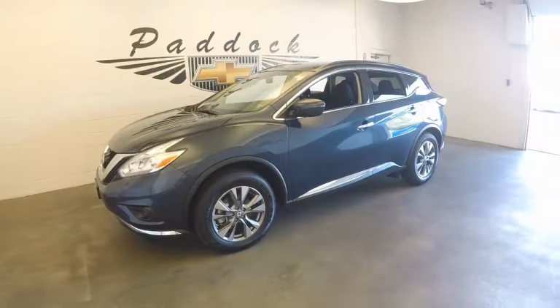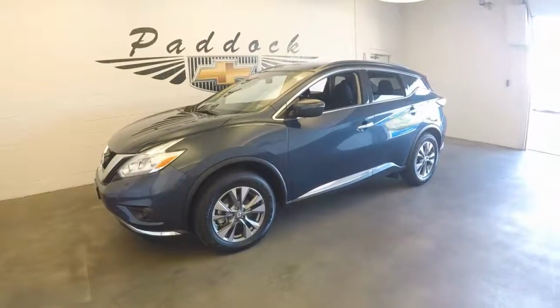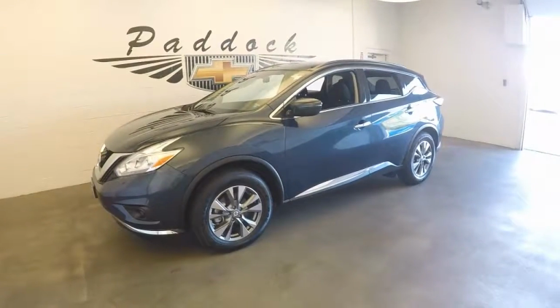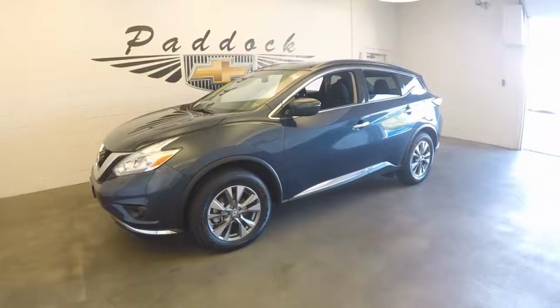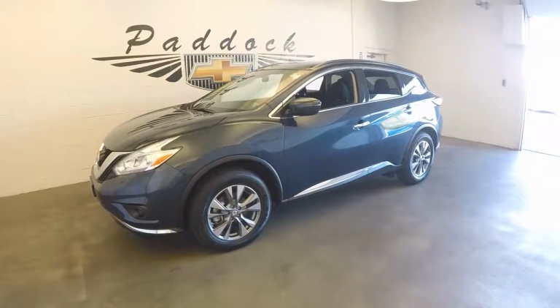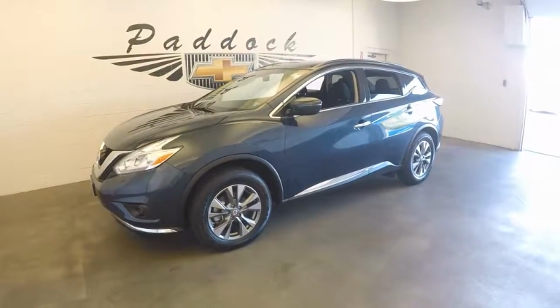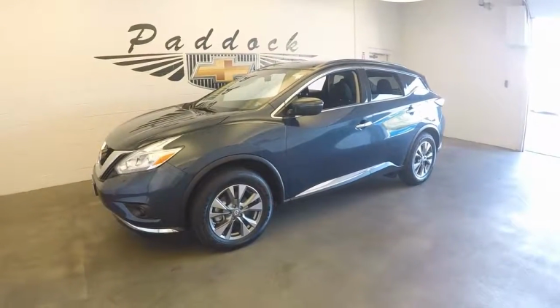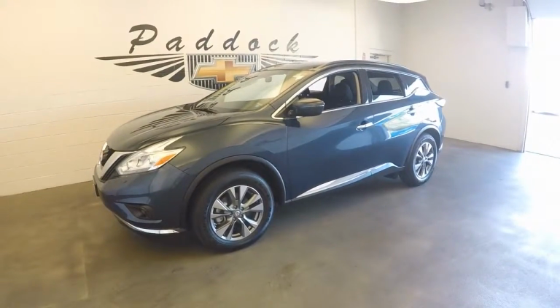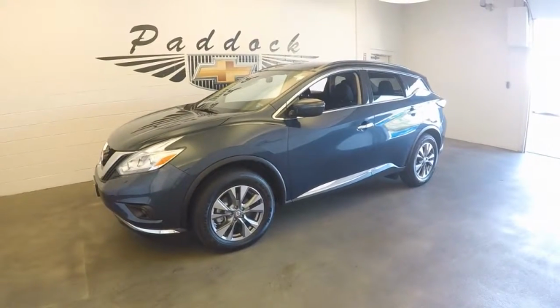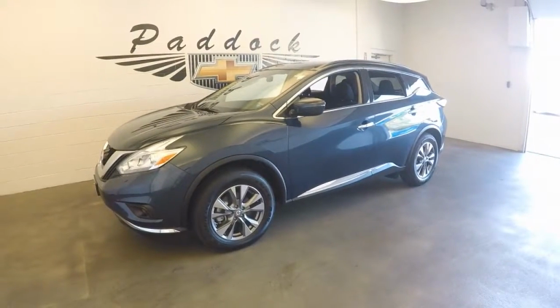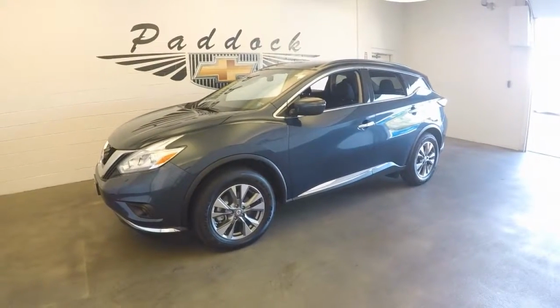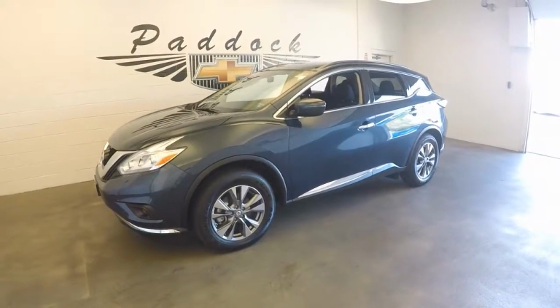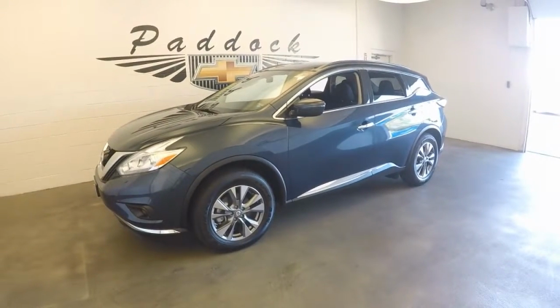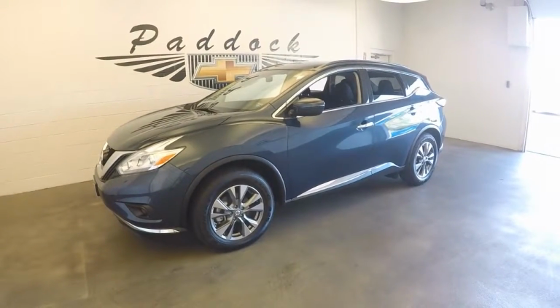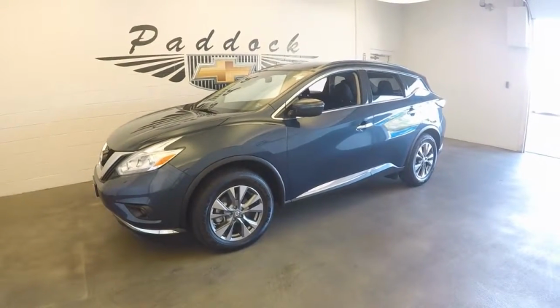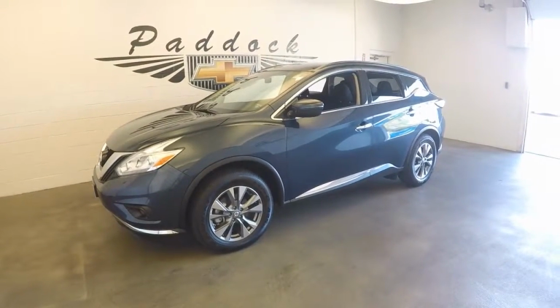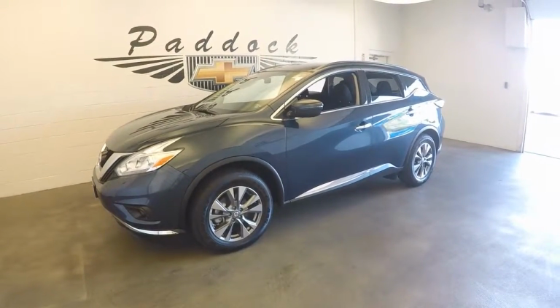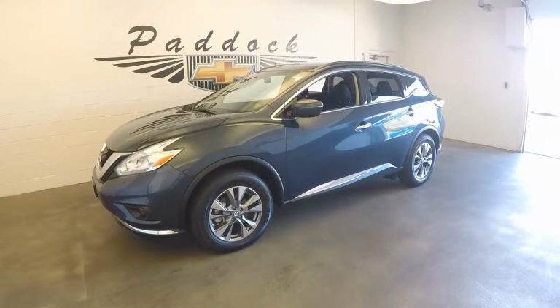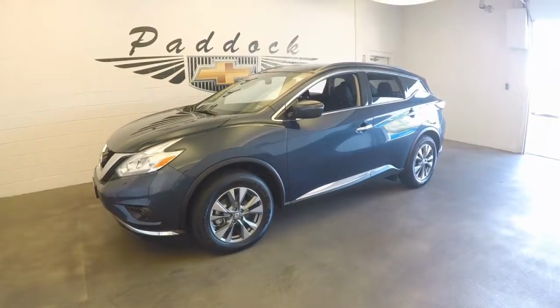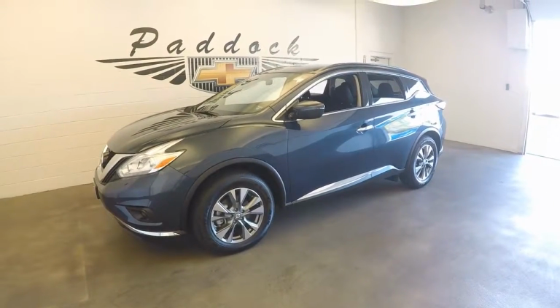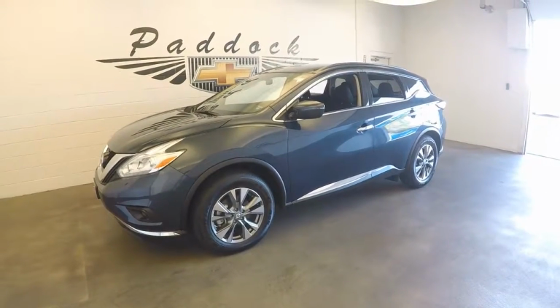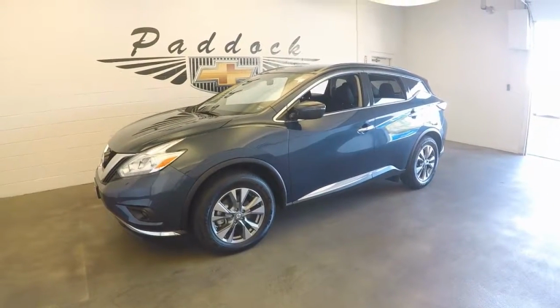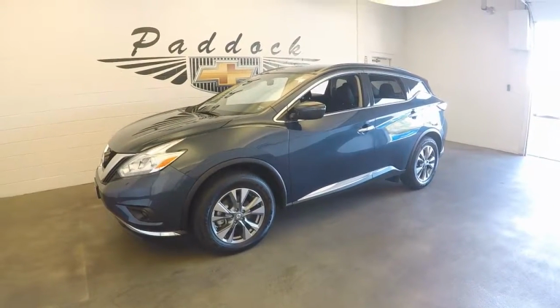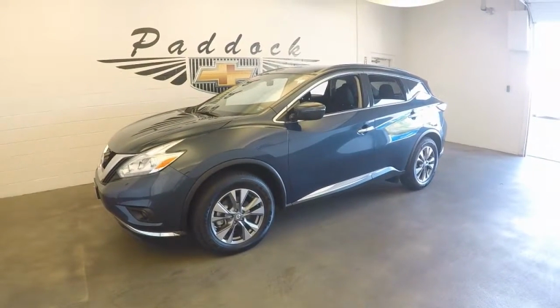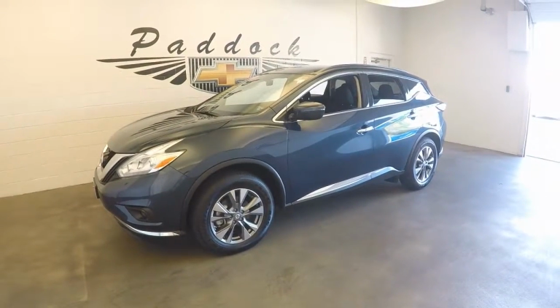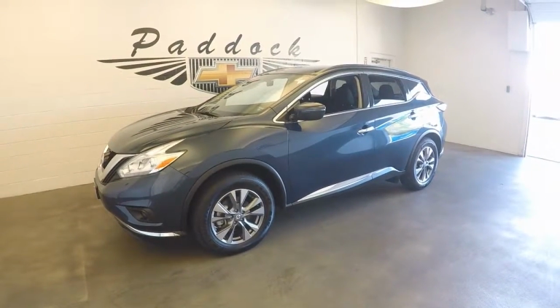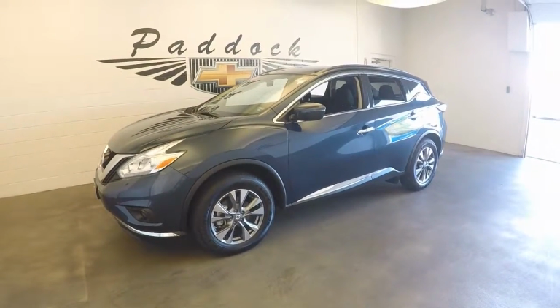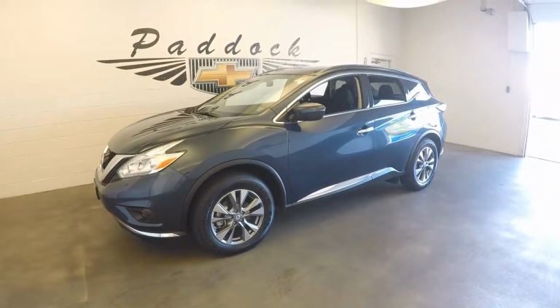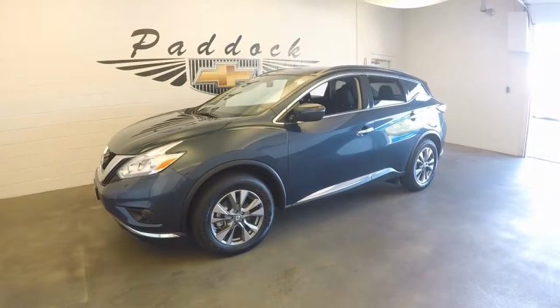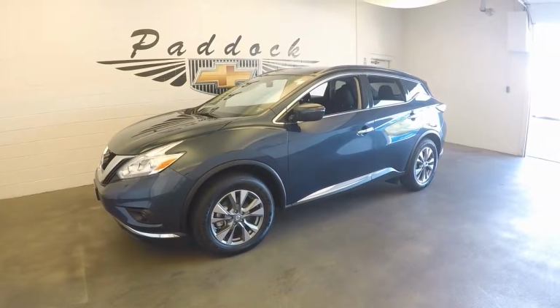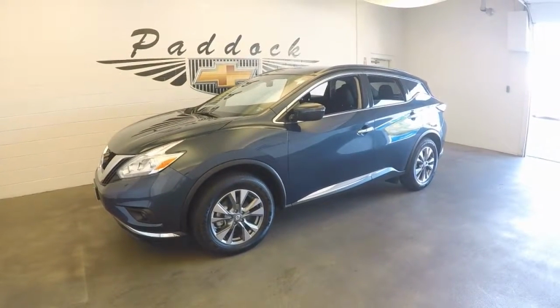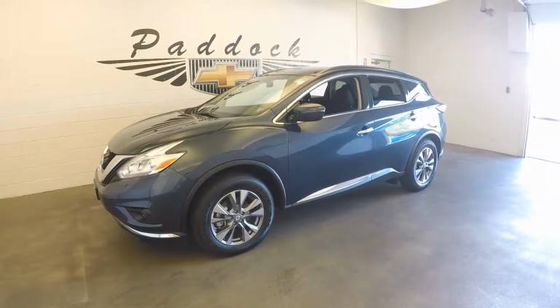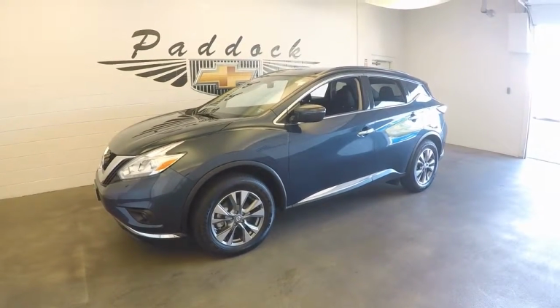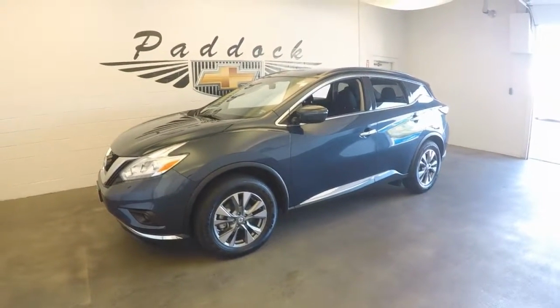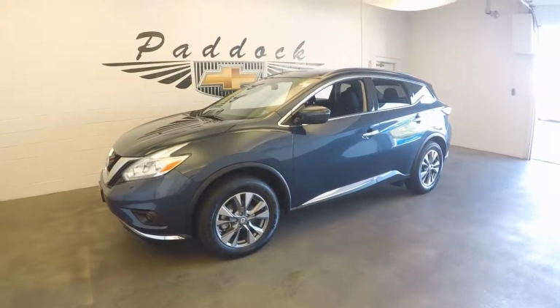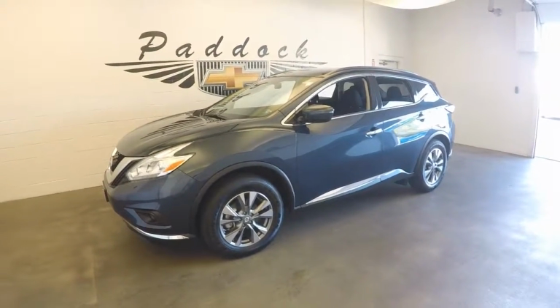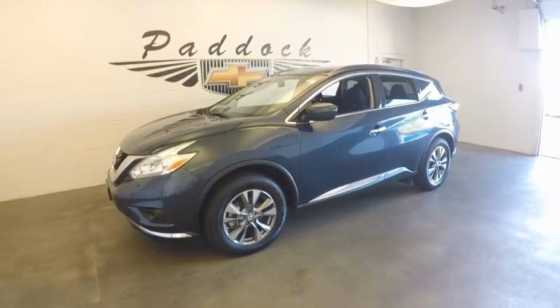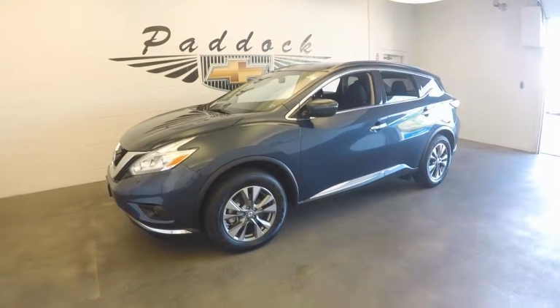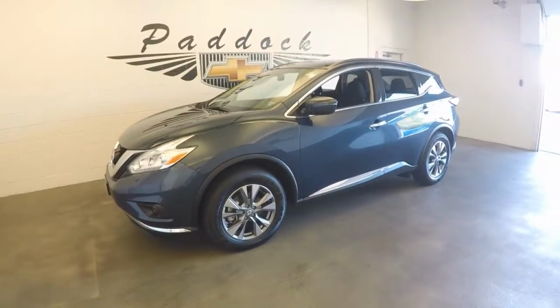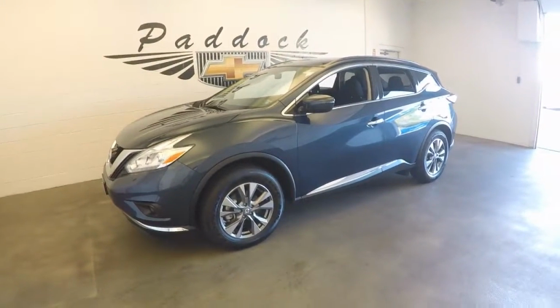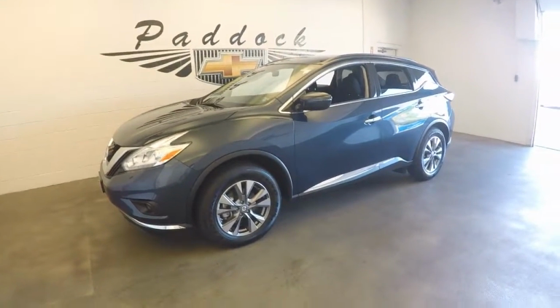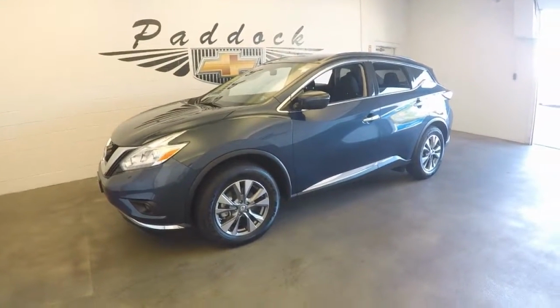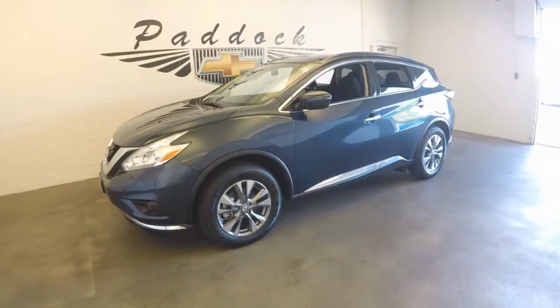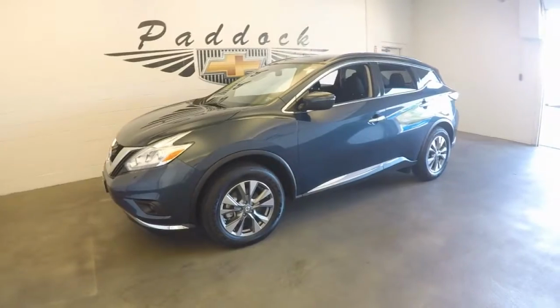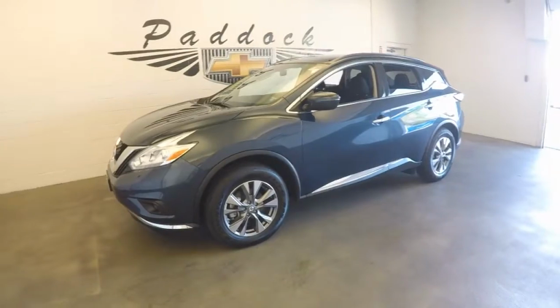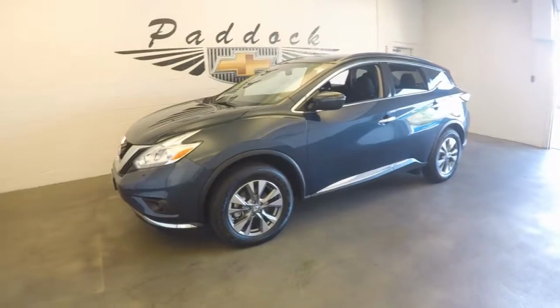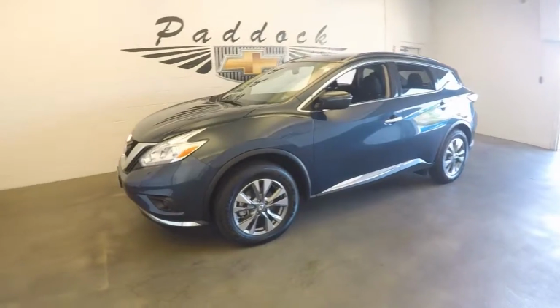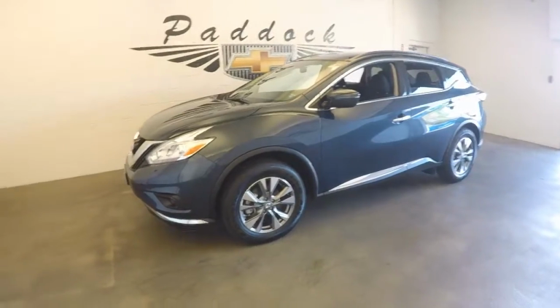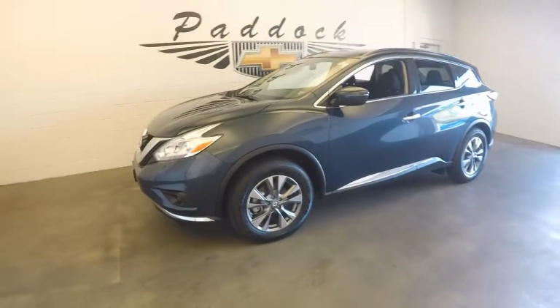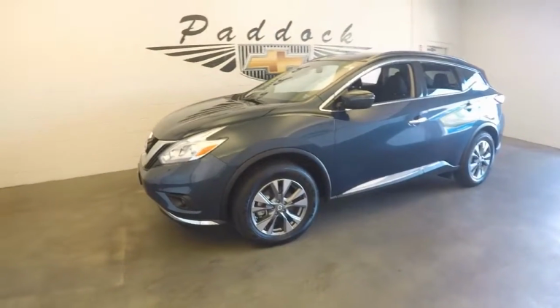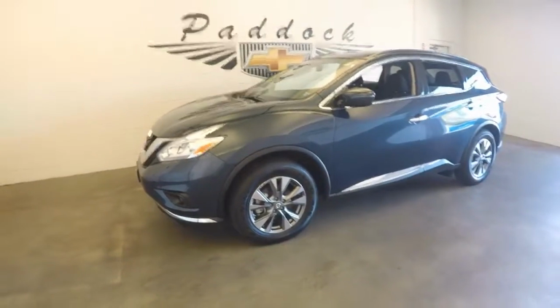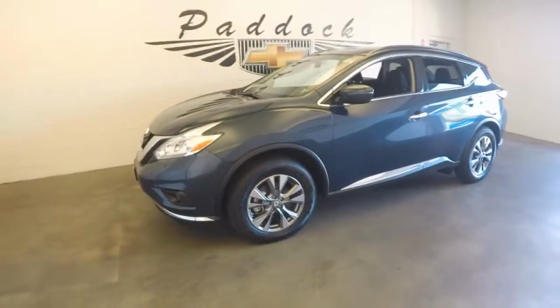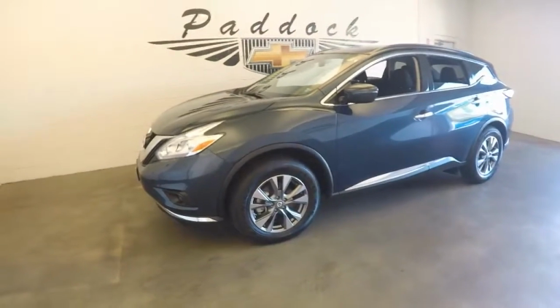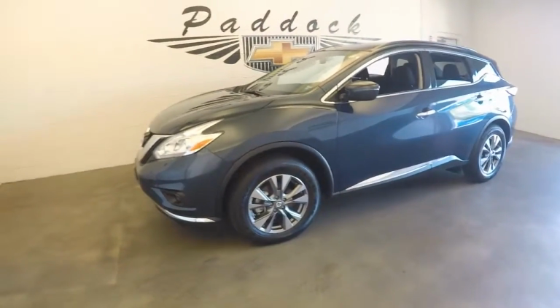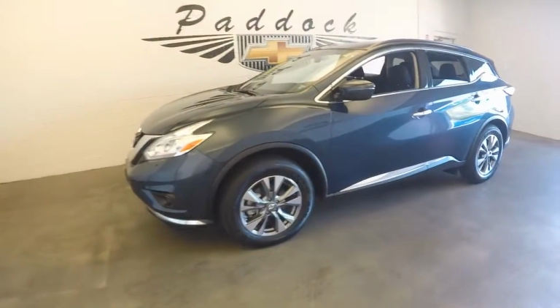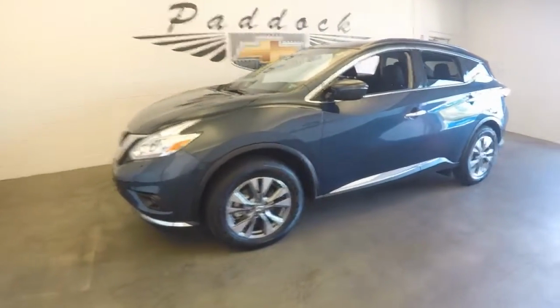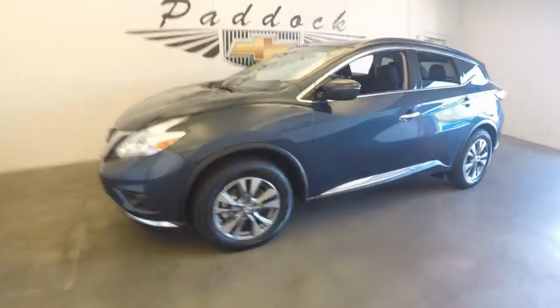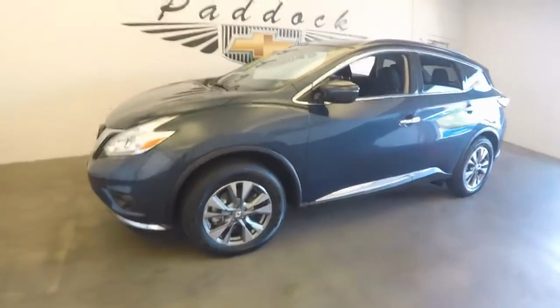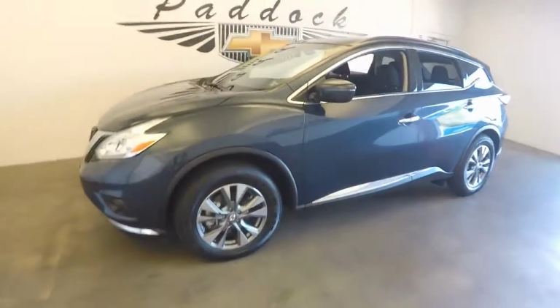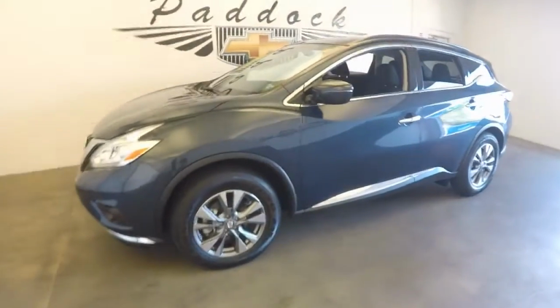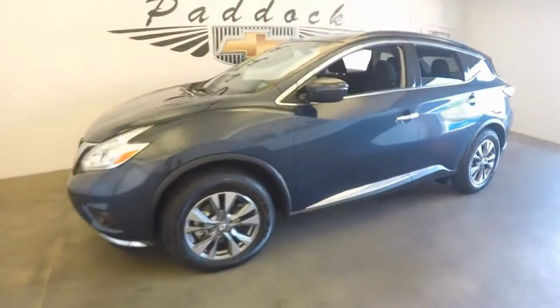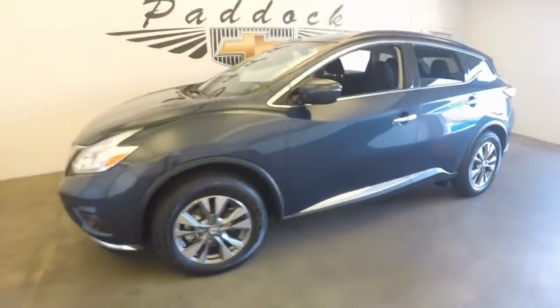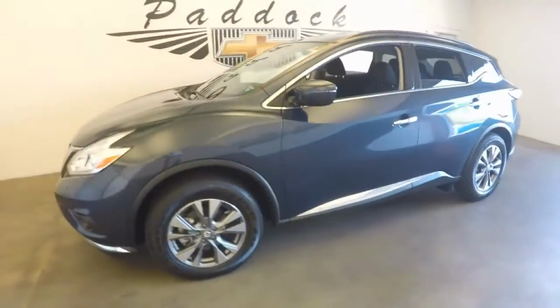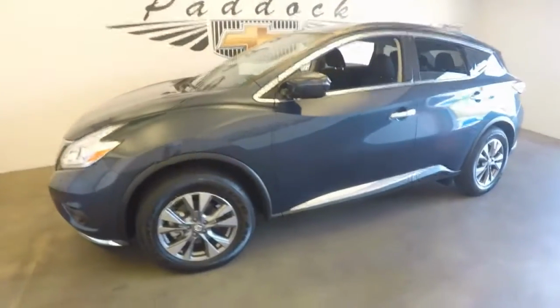2016 Nissan Murano, stock number 61914A. Got a nice Nissan Murano here.